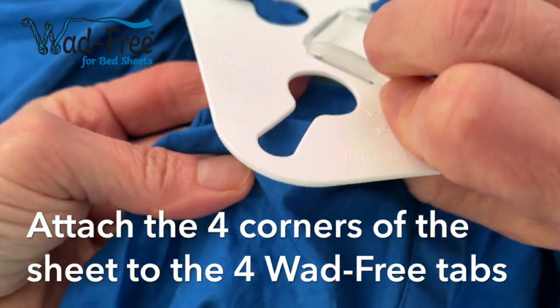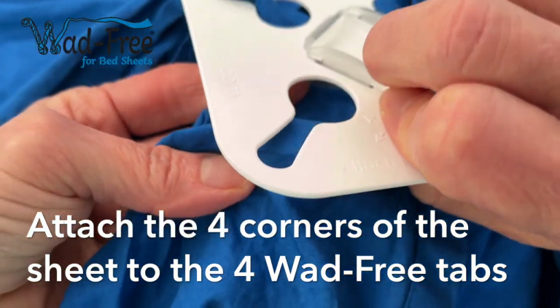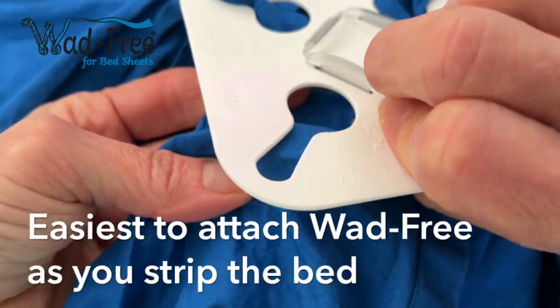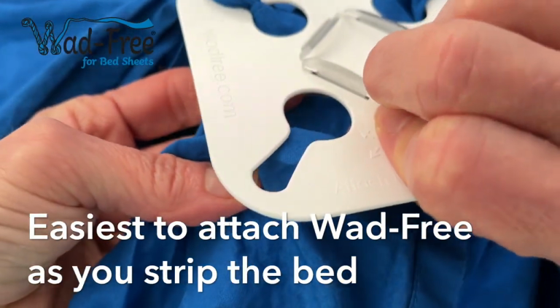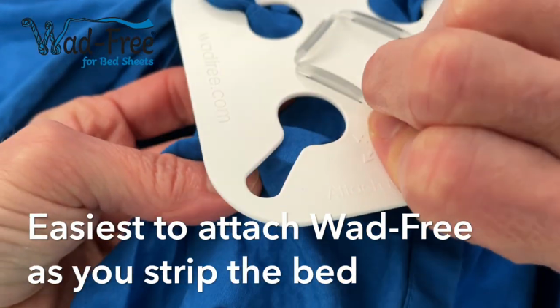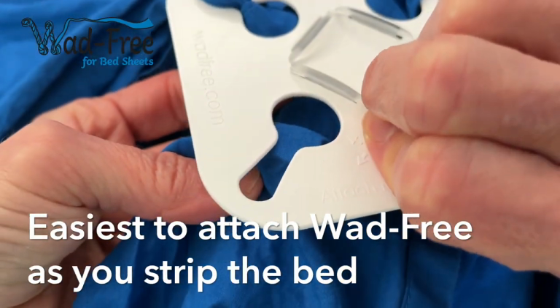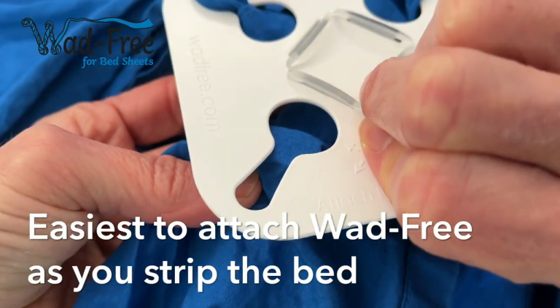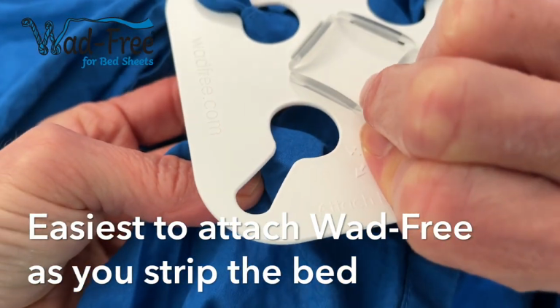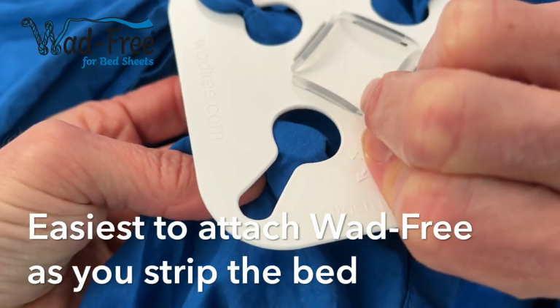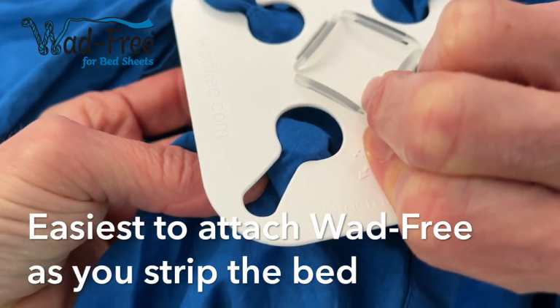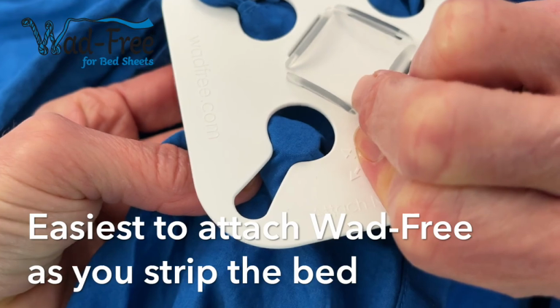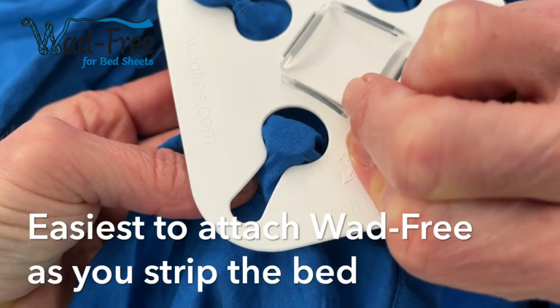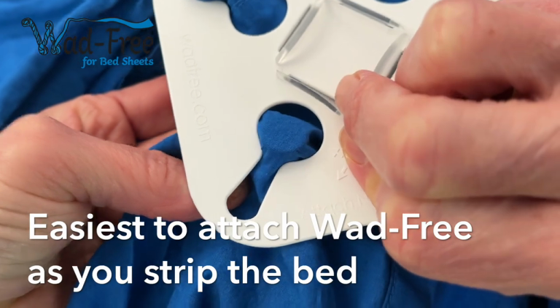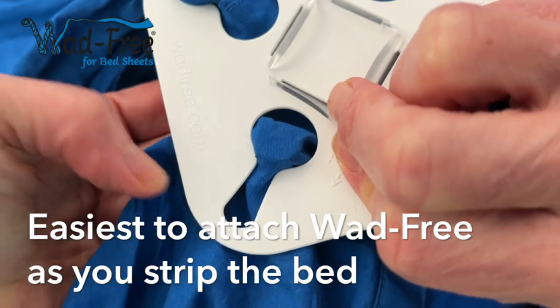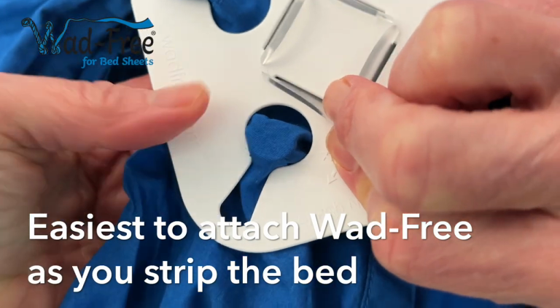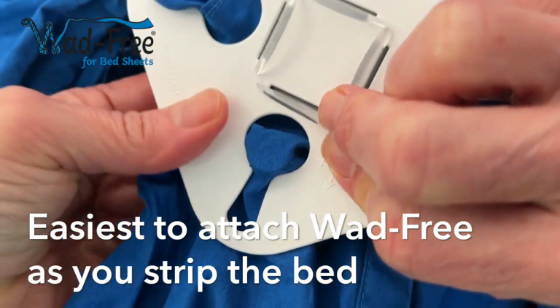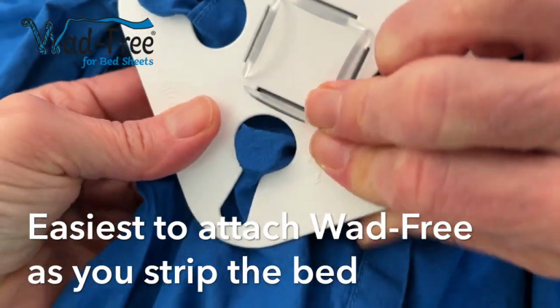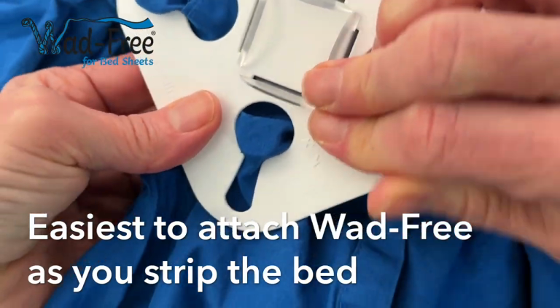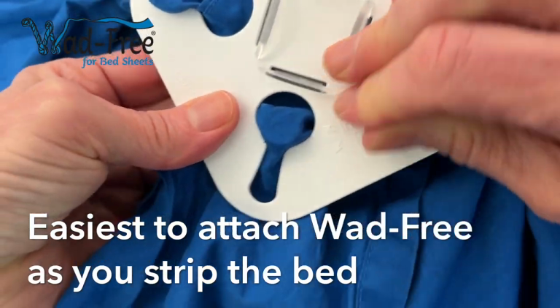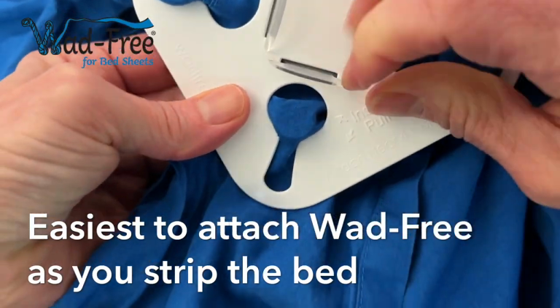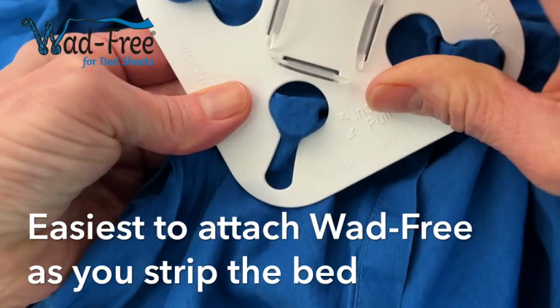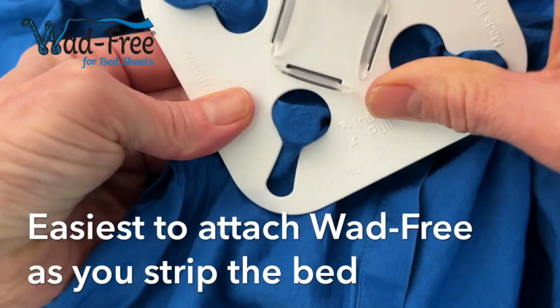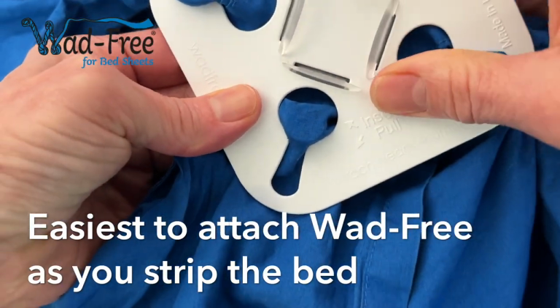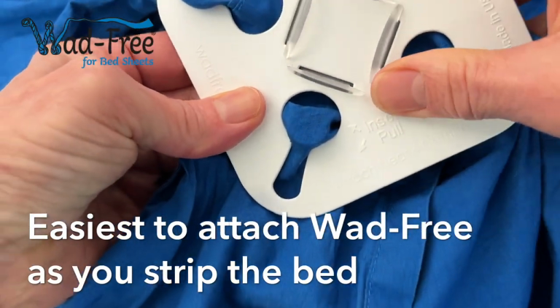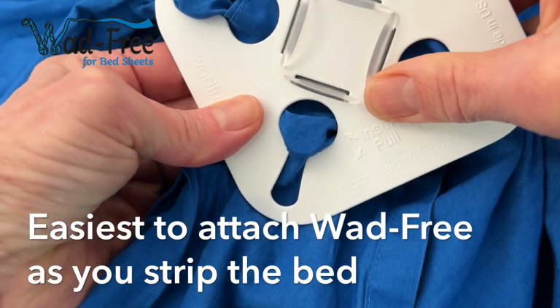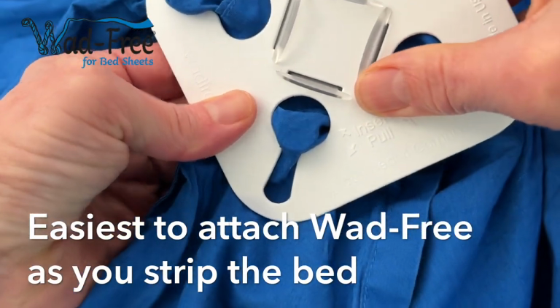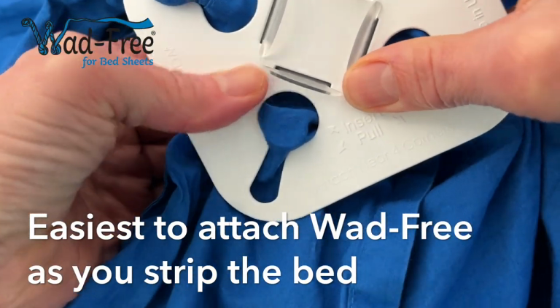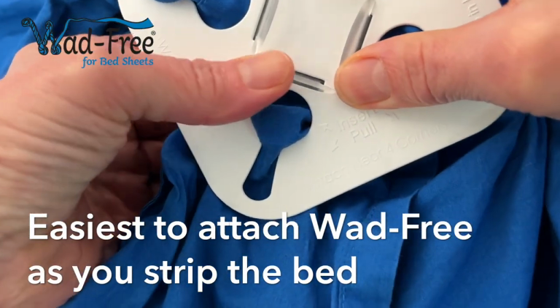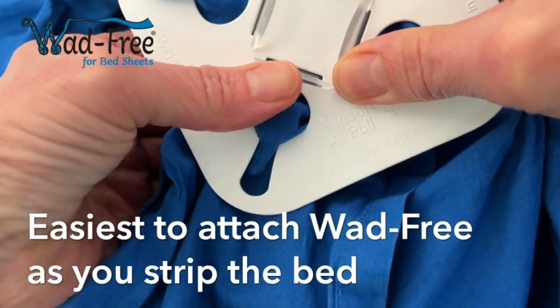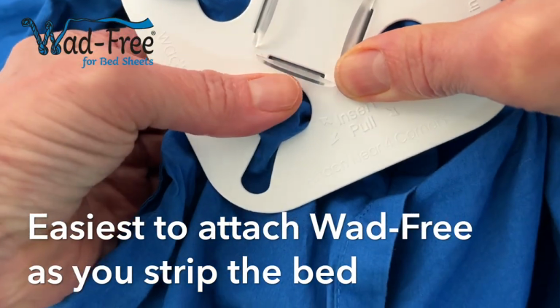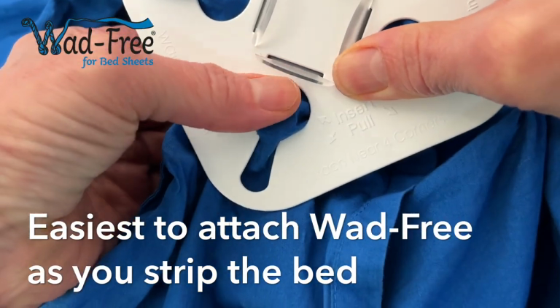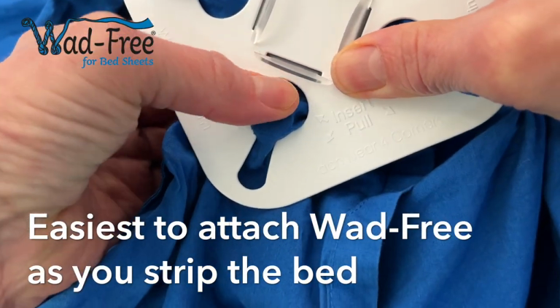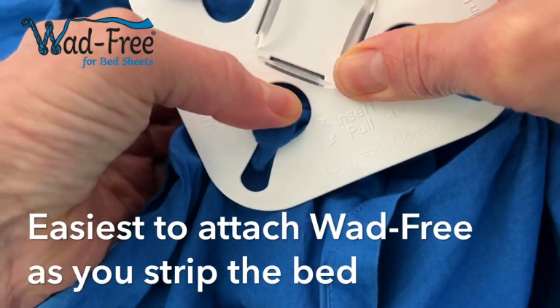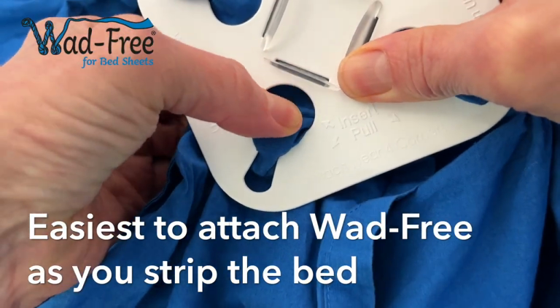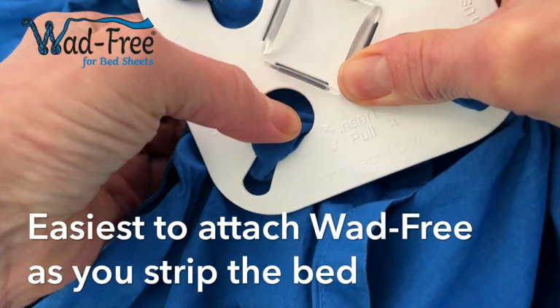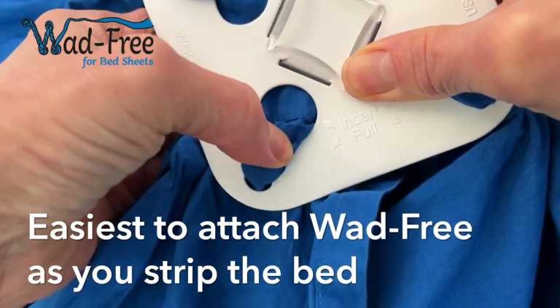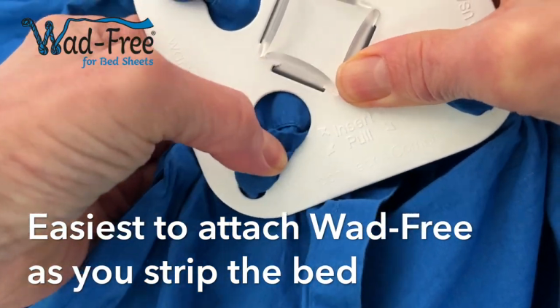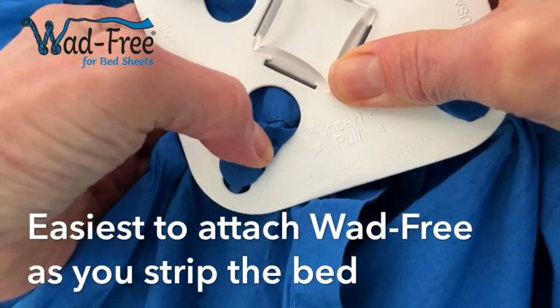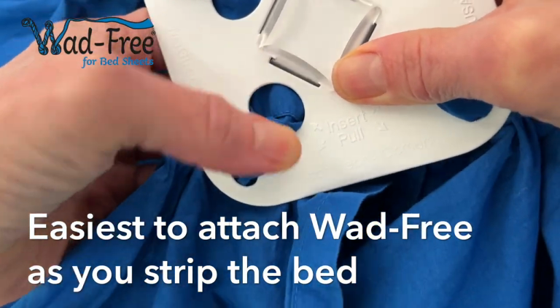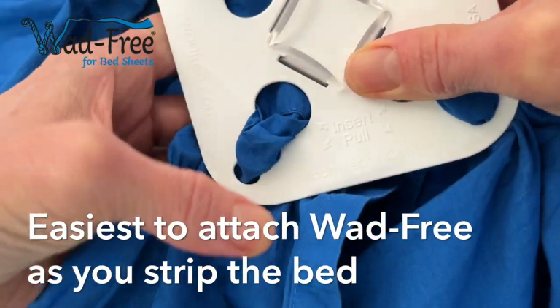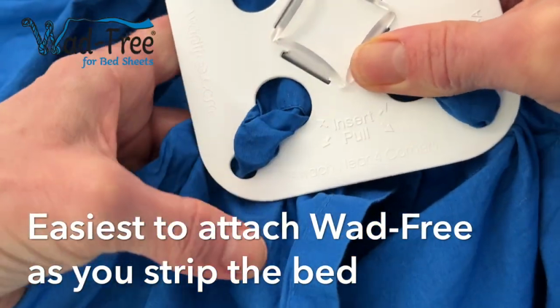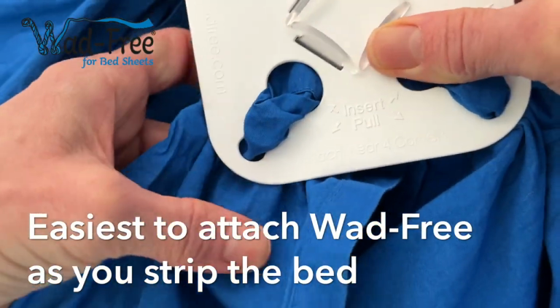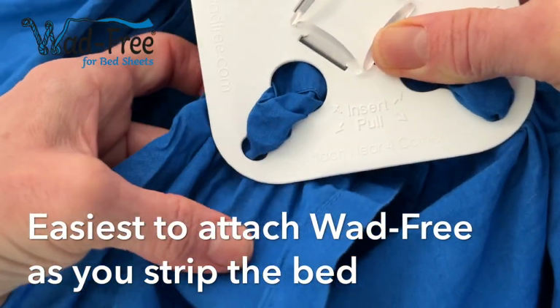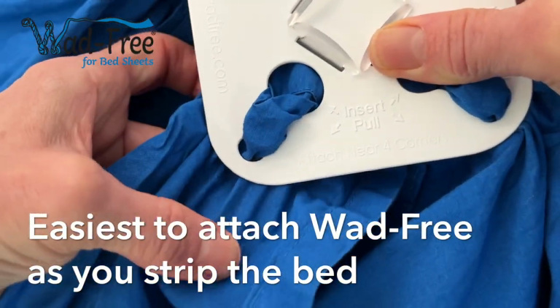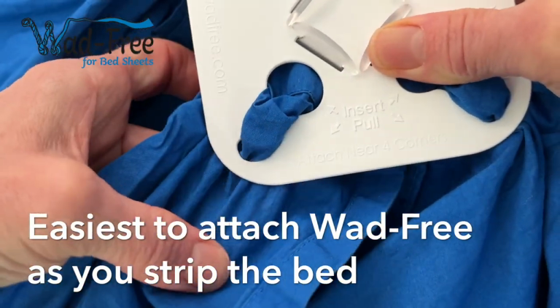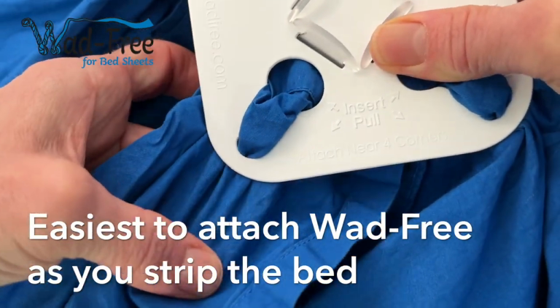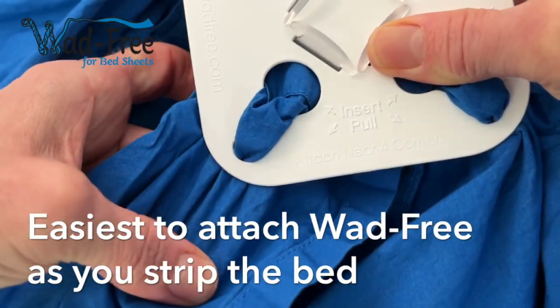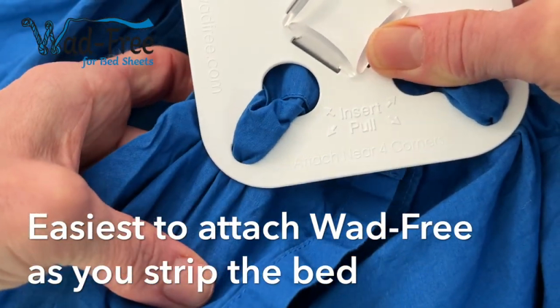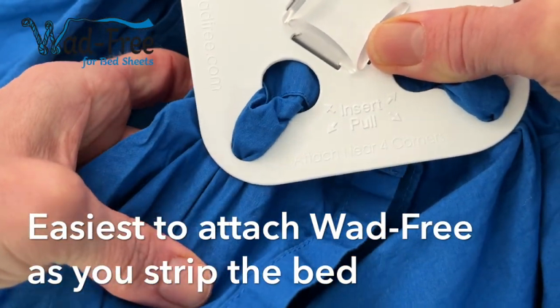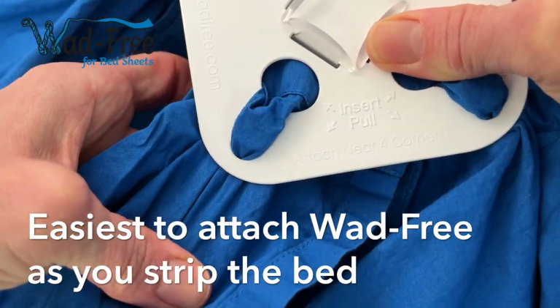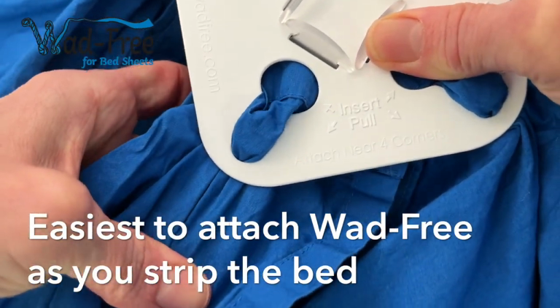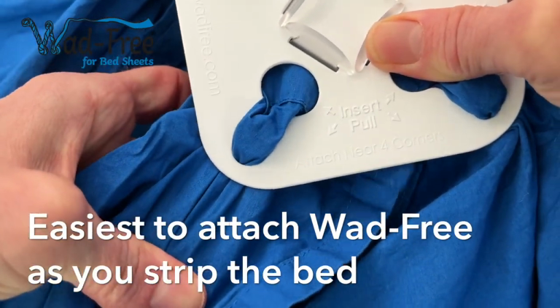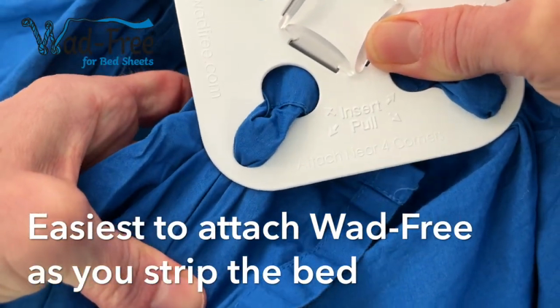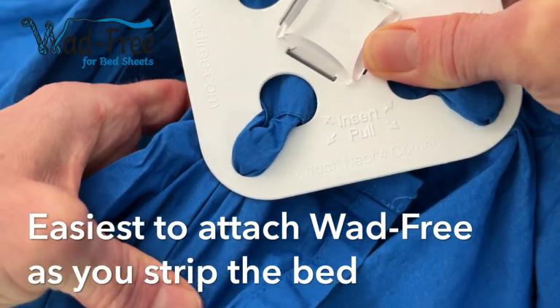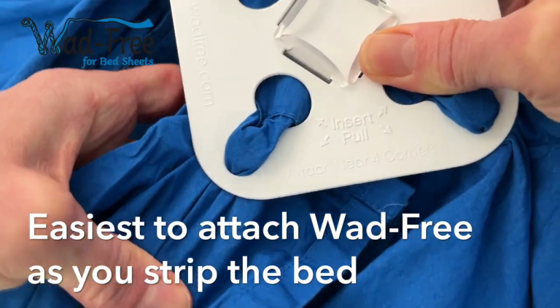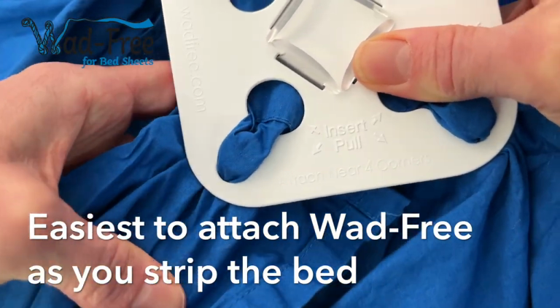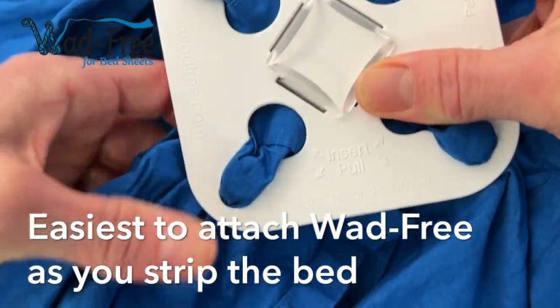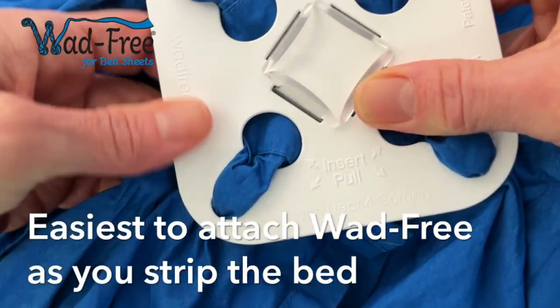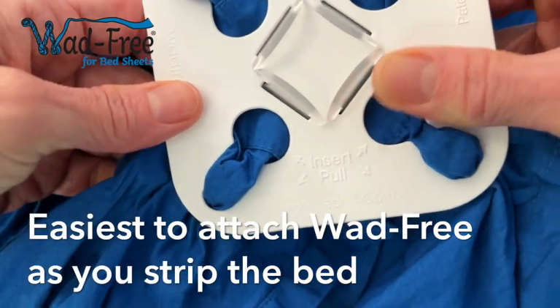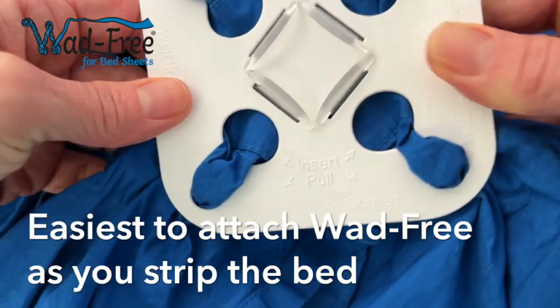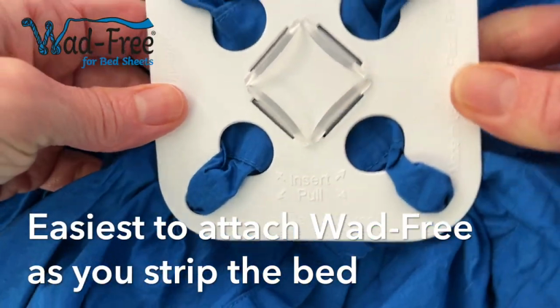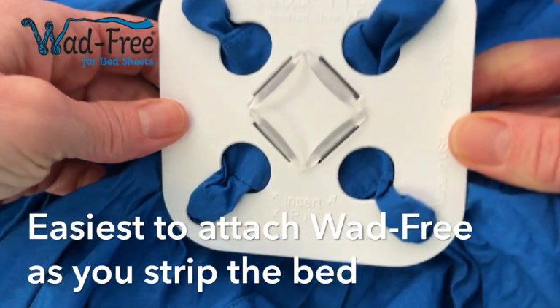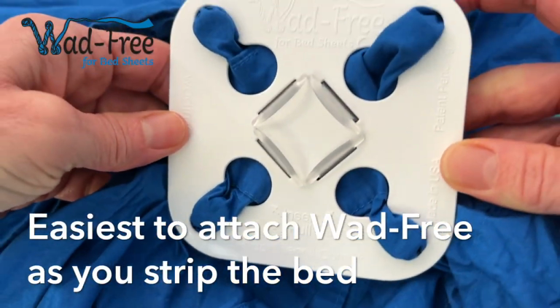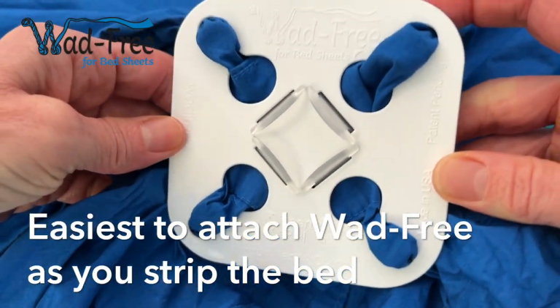It's easiest to attach your Wadfreak as you strip your bed. Once you get the hang of it, it takes just seconds per sheet.